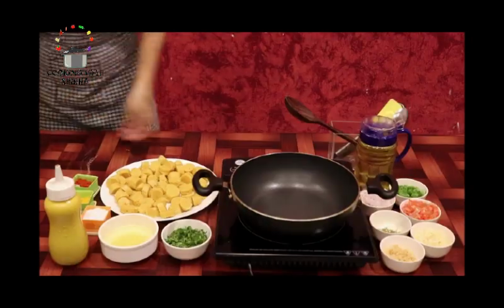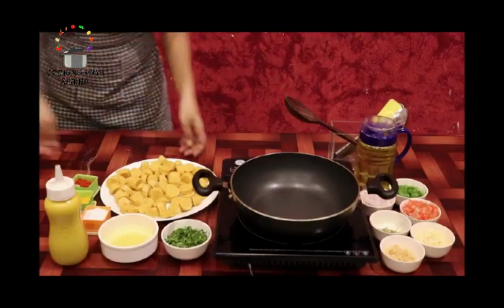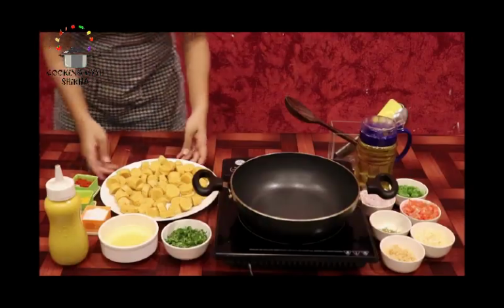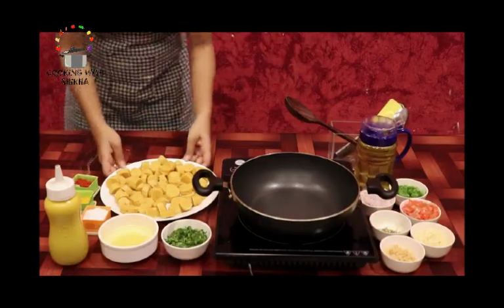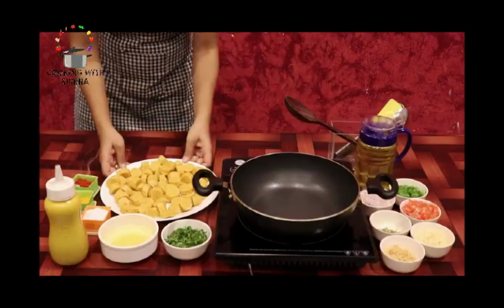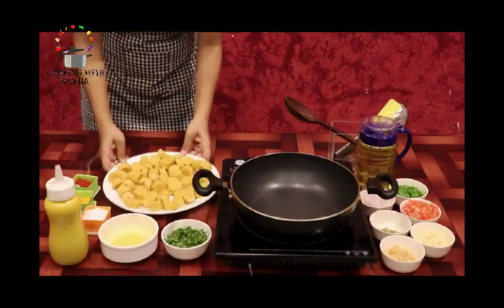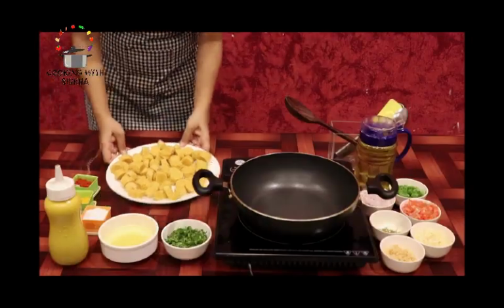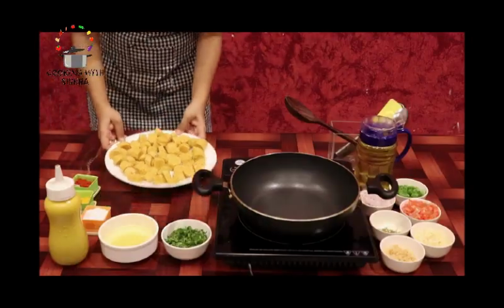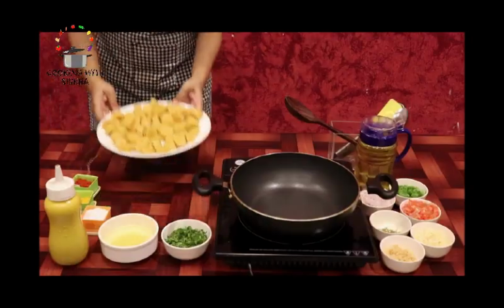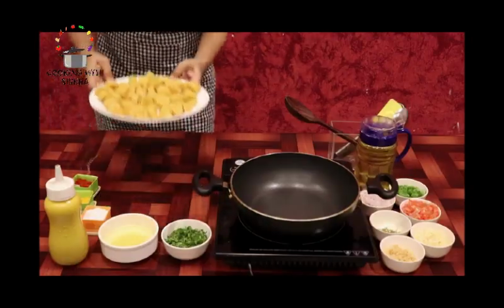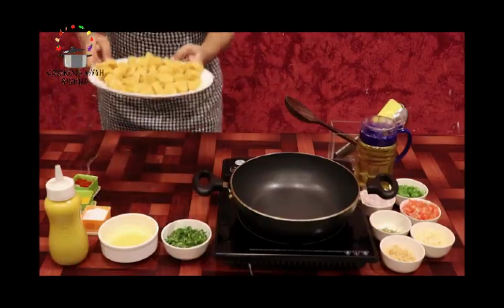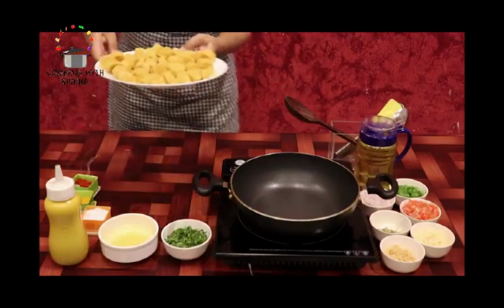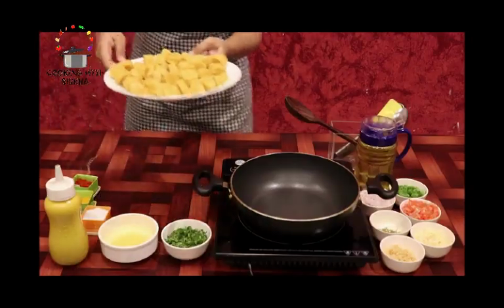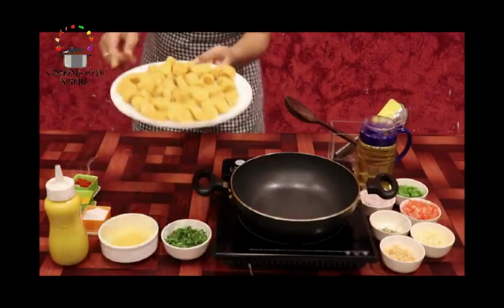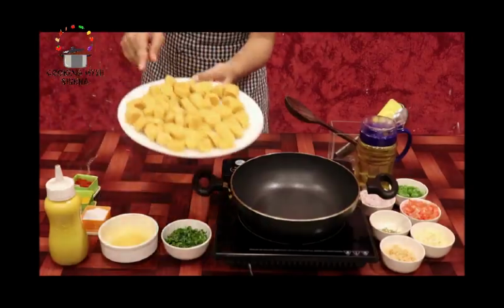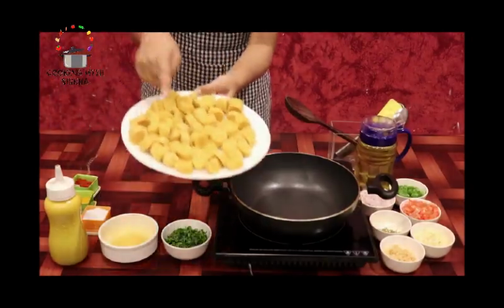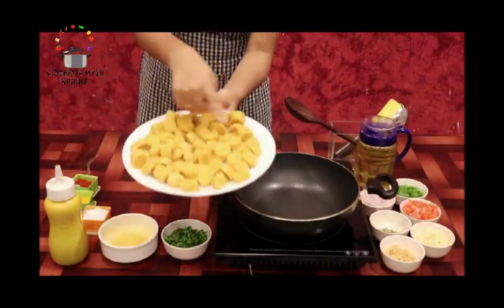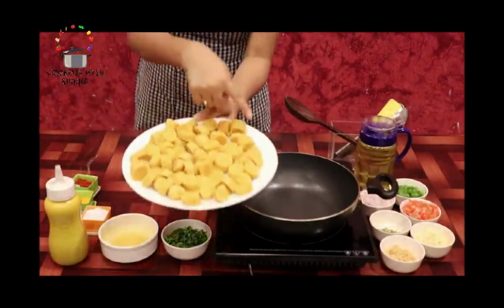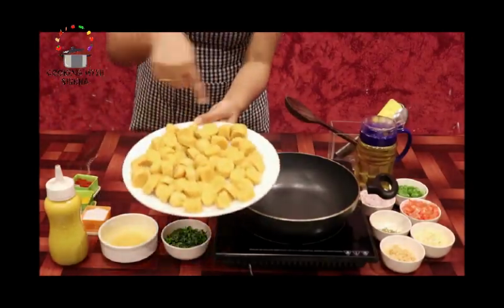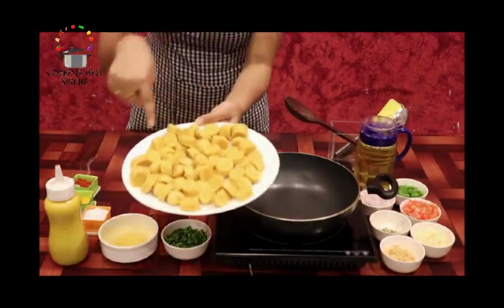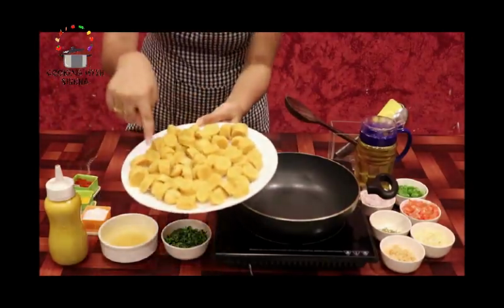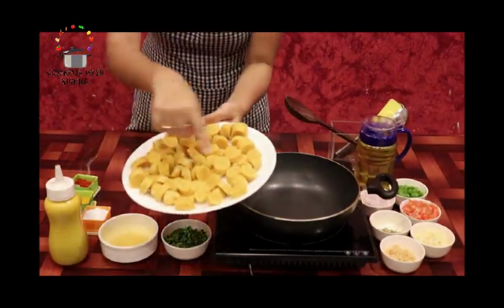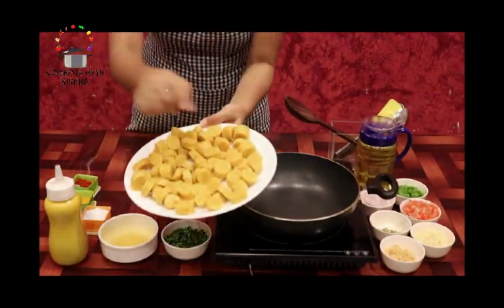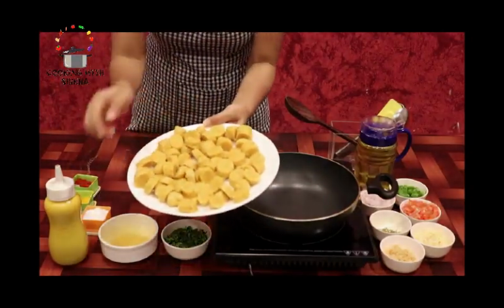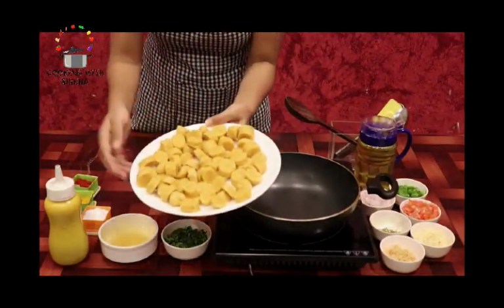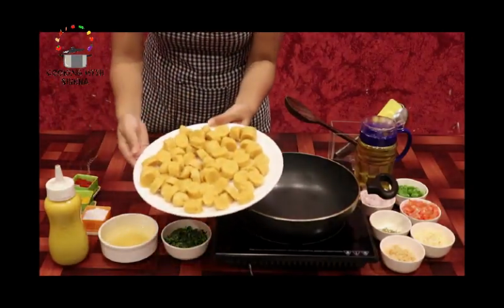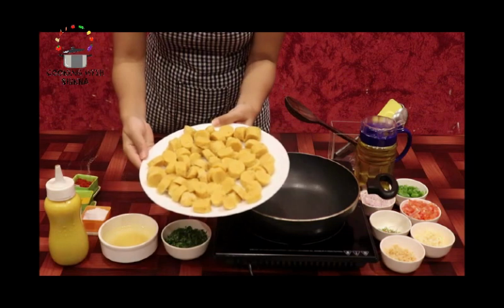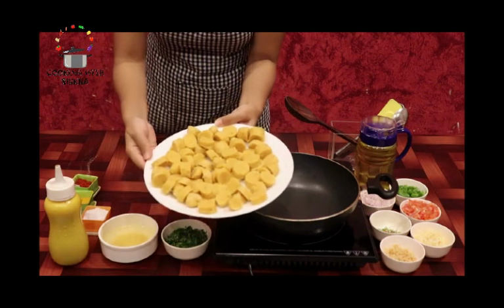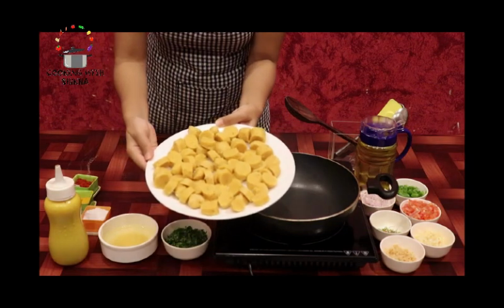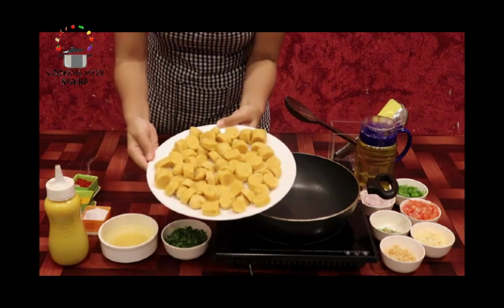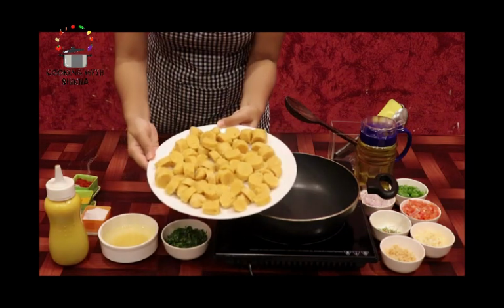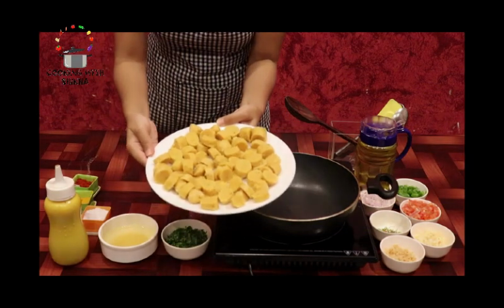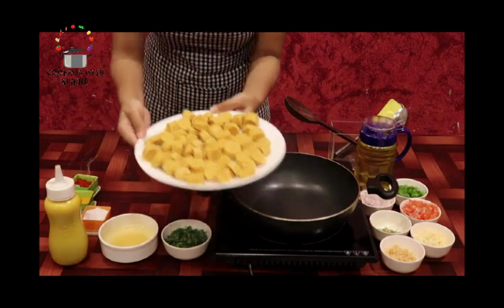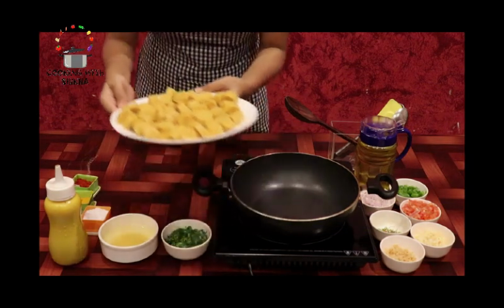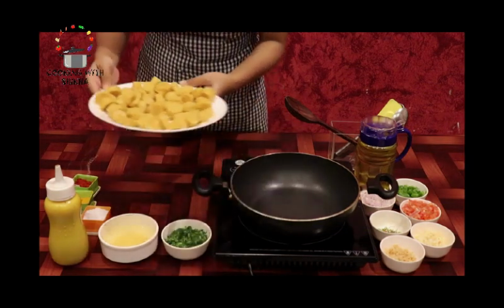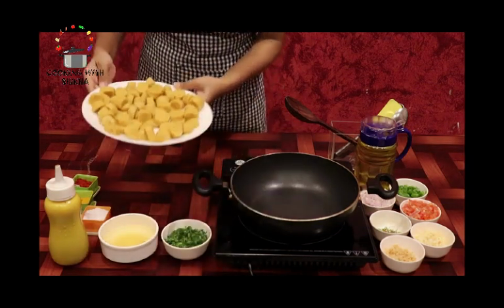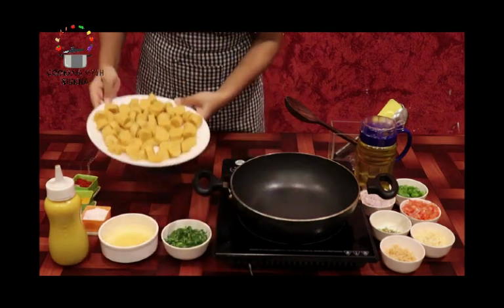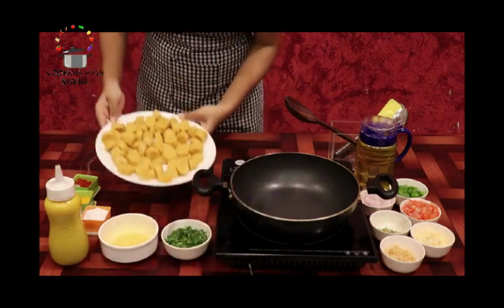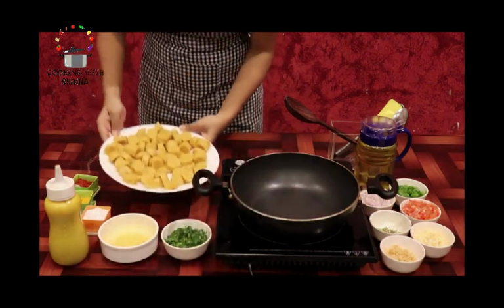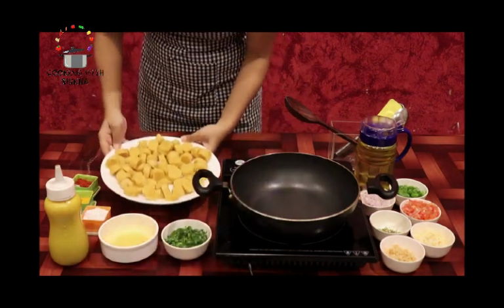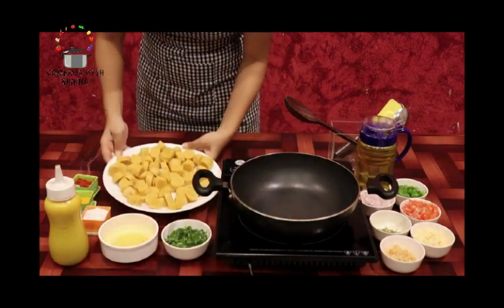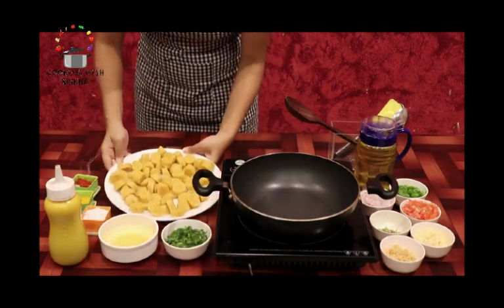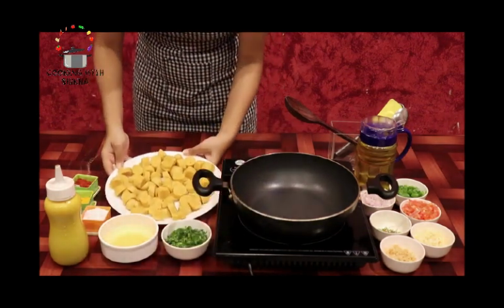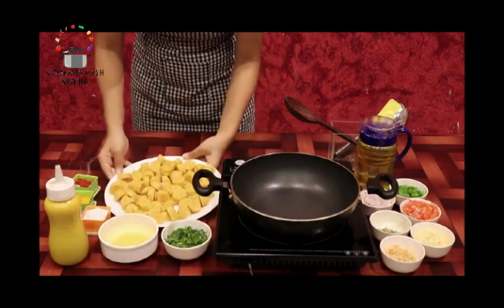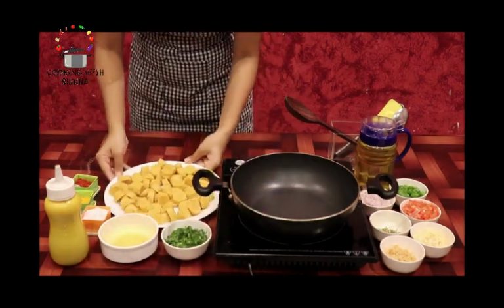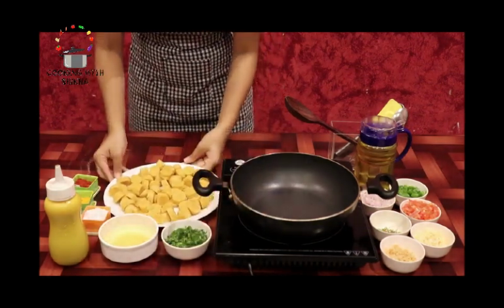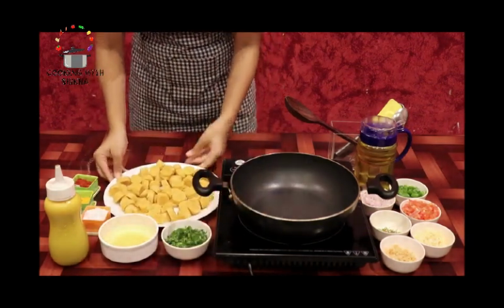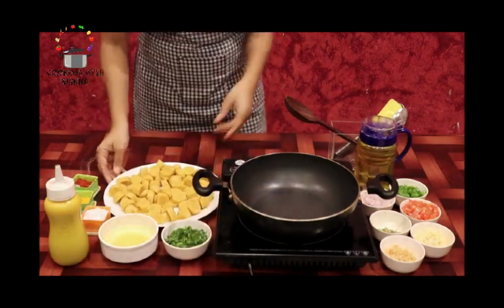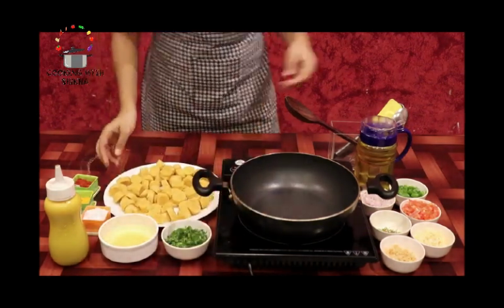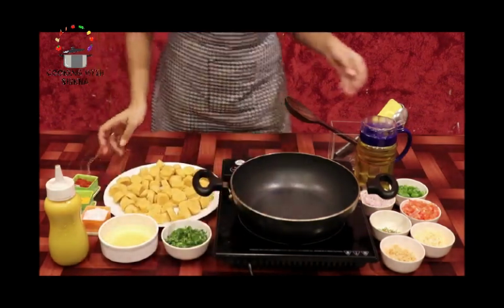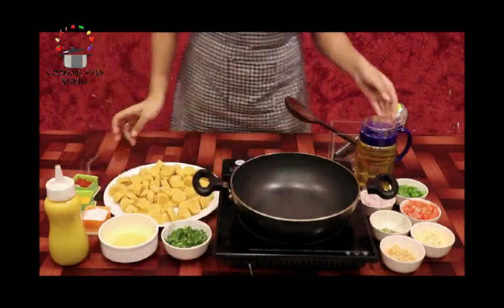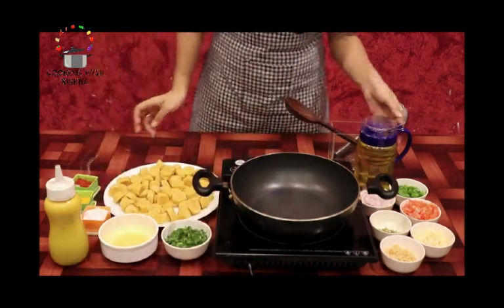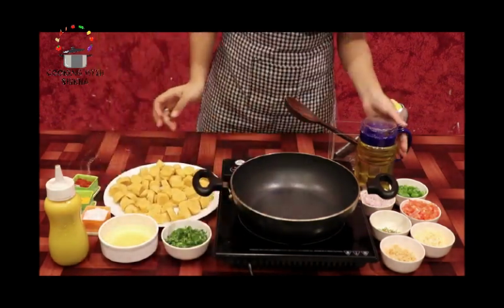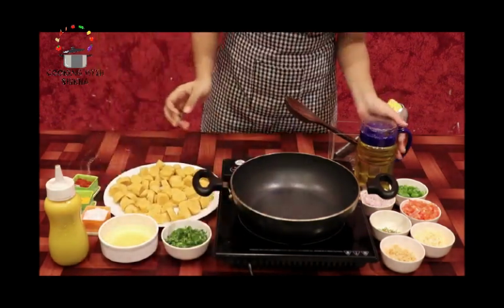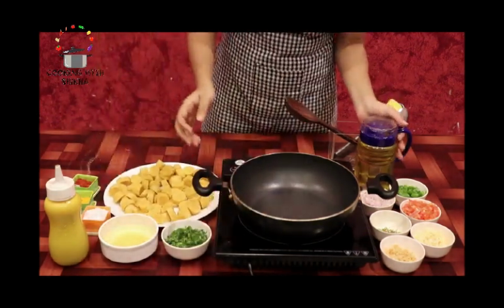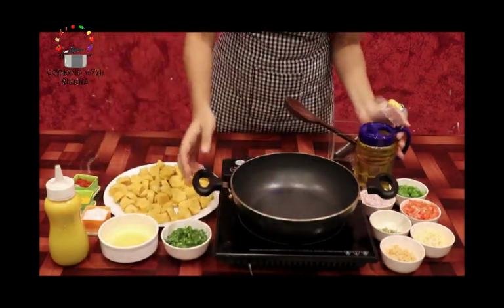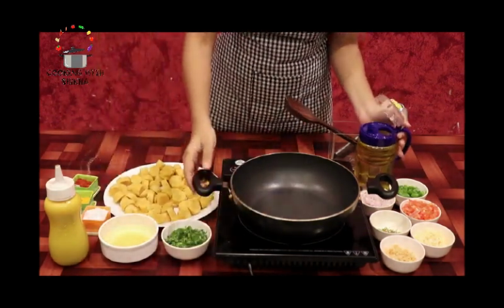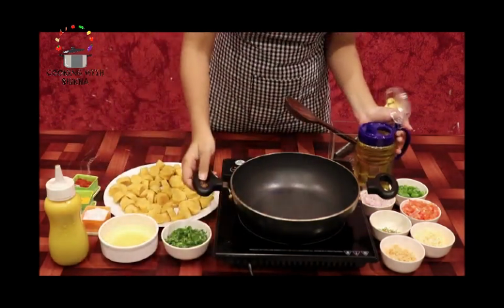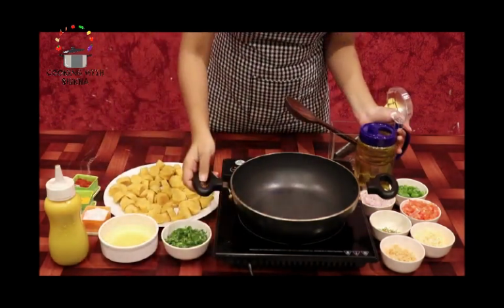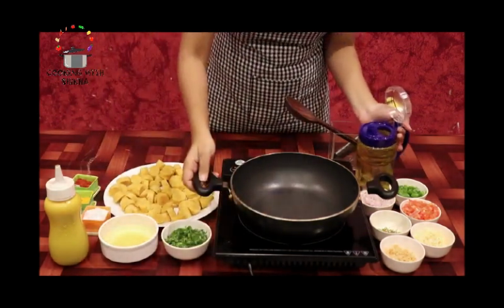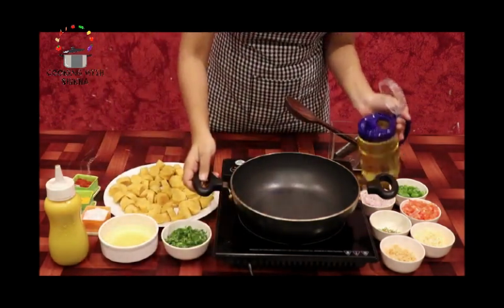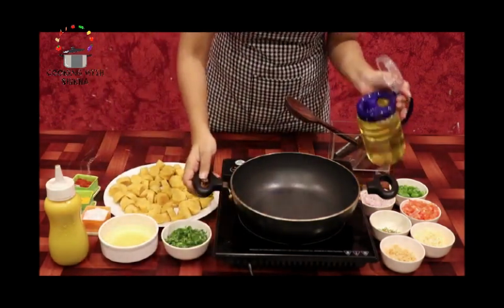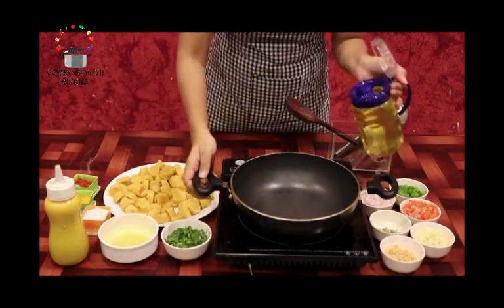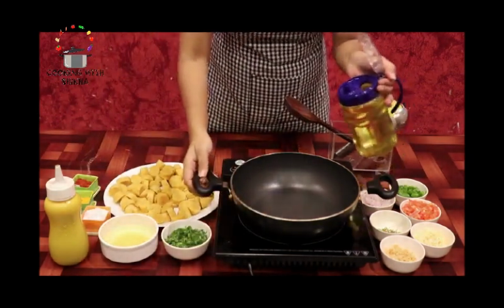We have to cook them for 10-15 minutes. We will cut them into small pieces. We will cook them for a good and tasty breakfast.